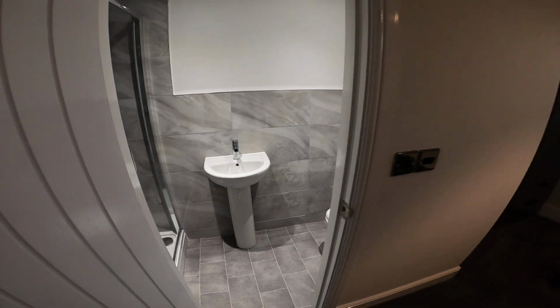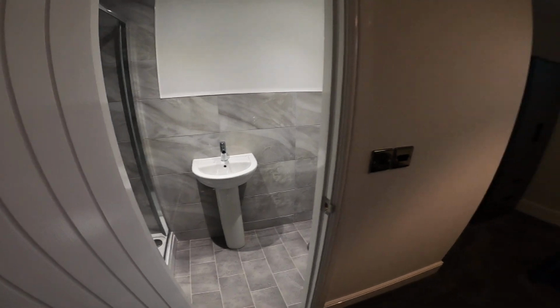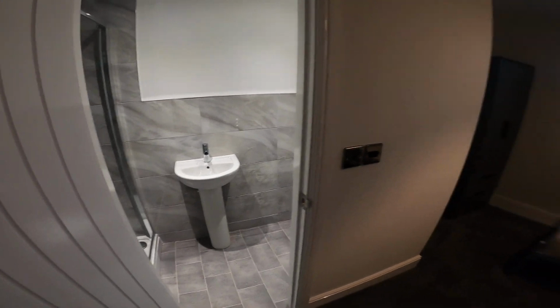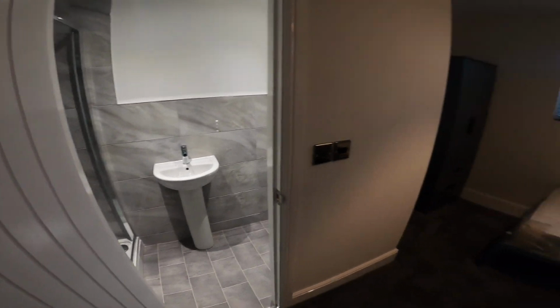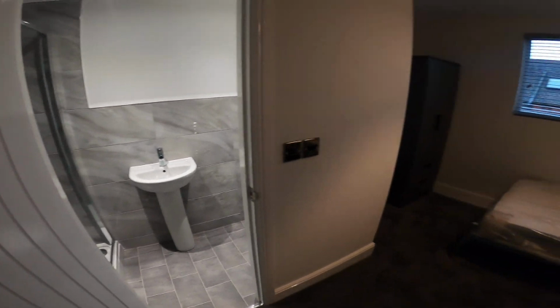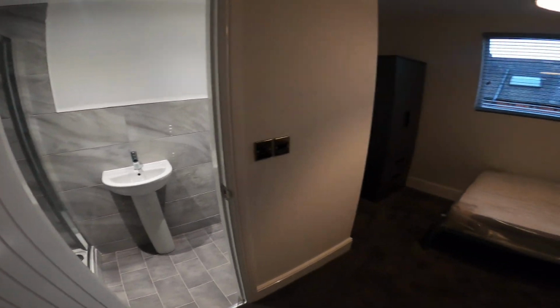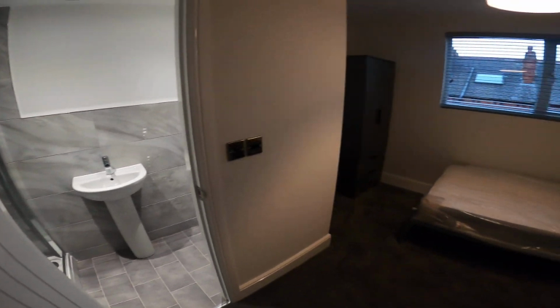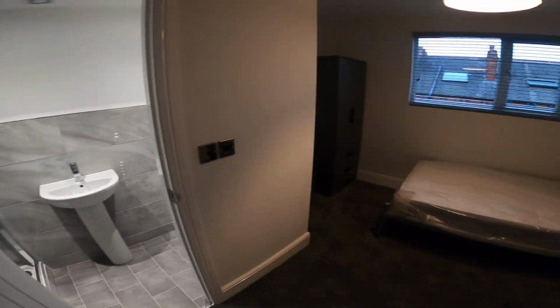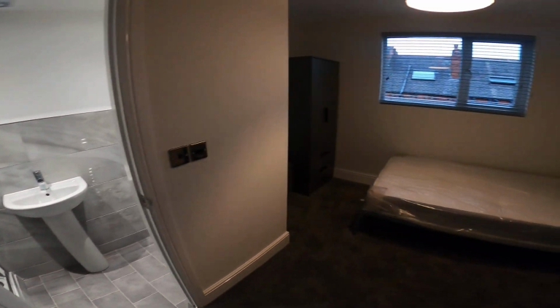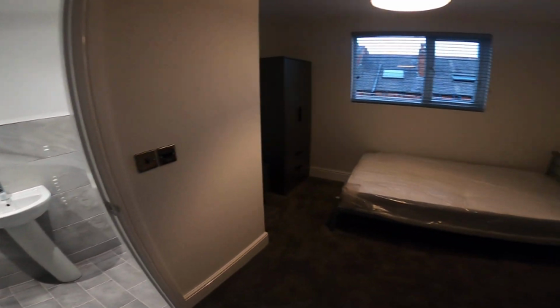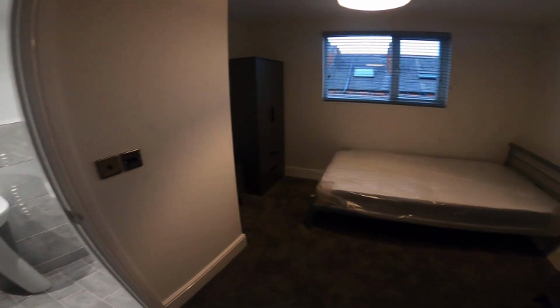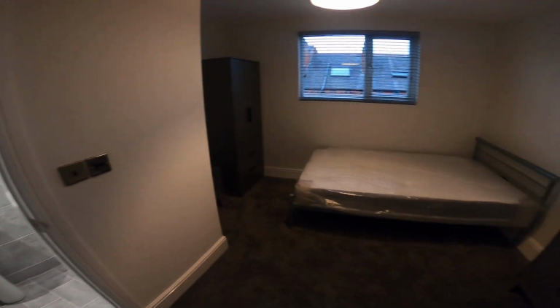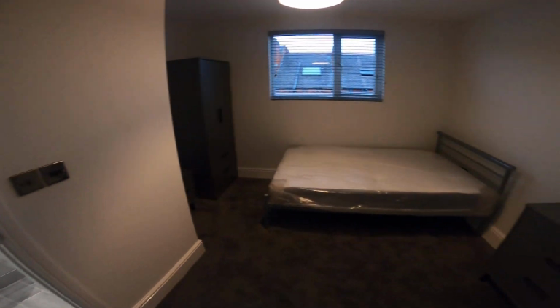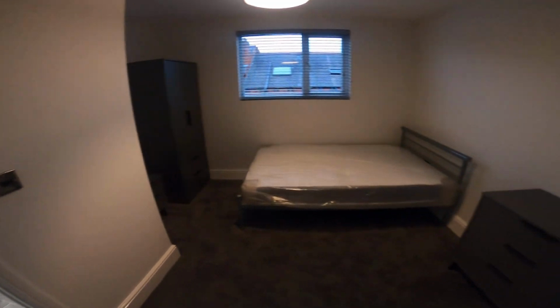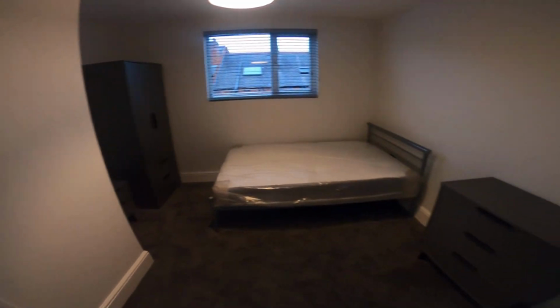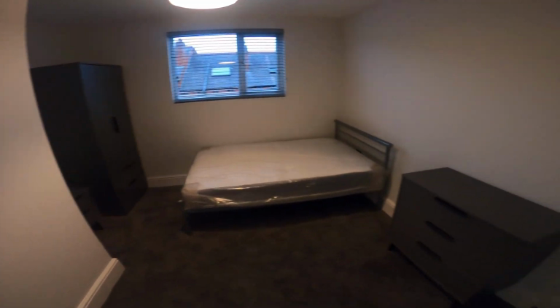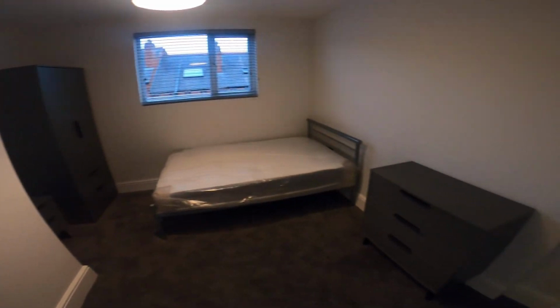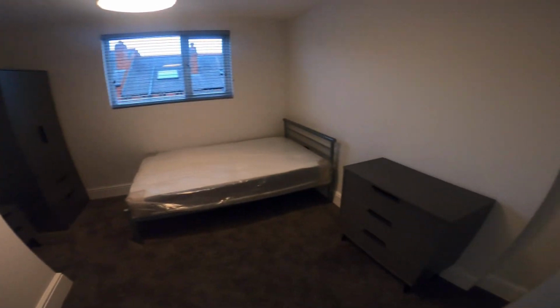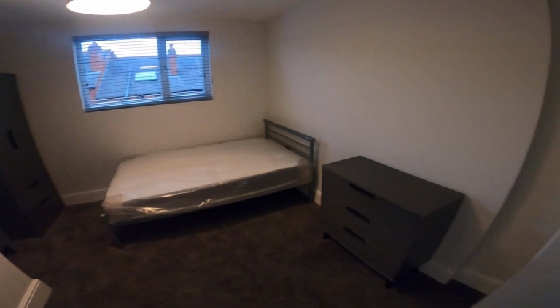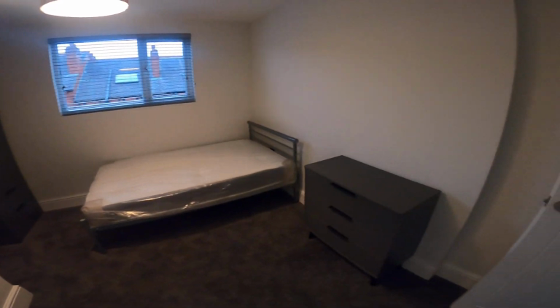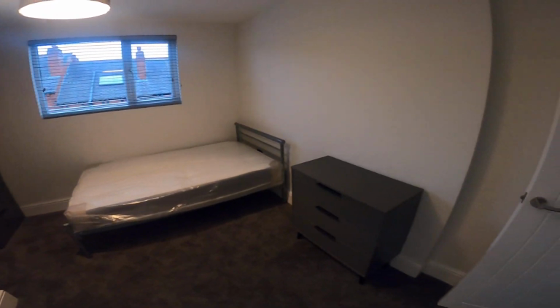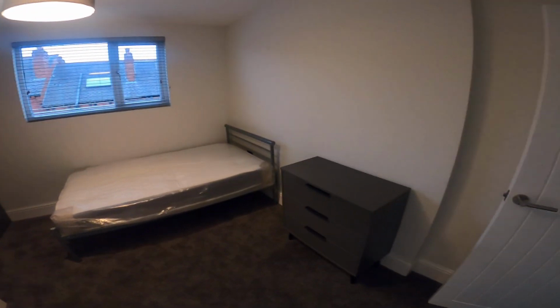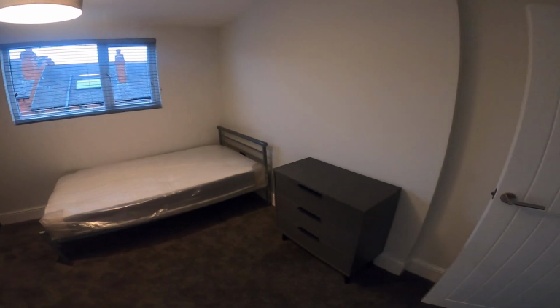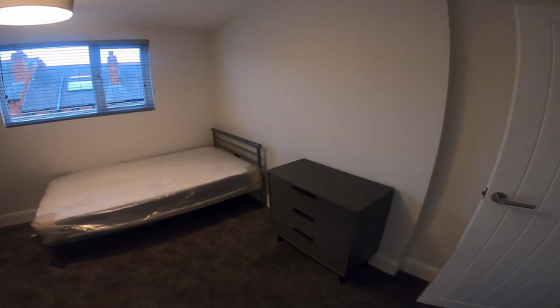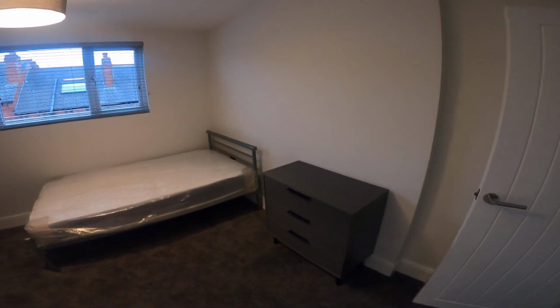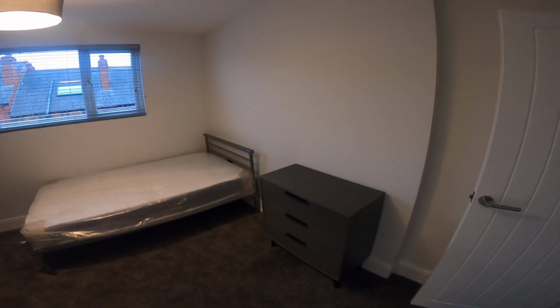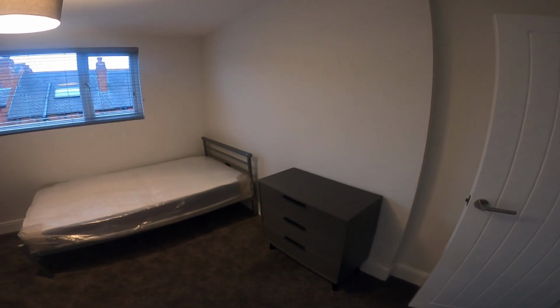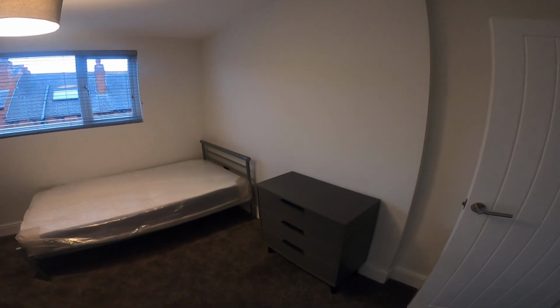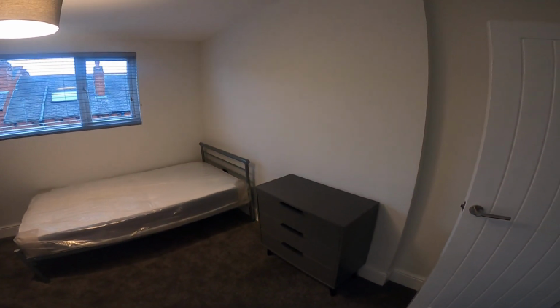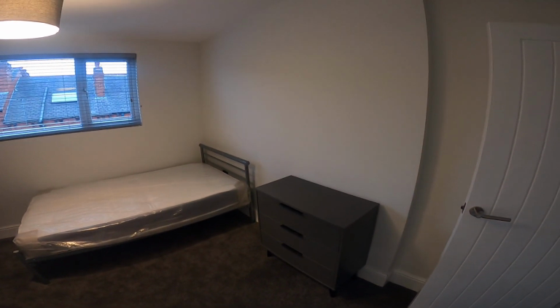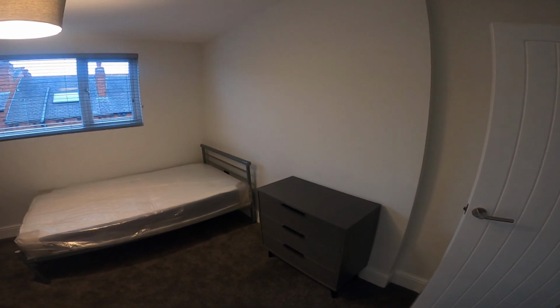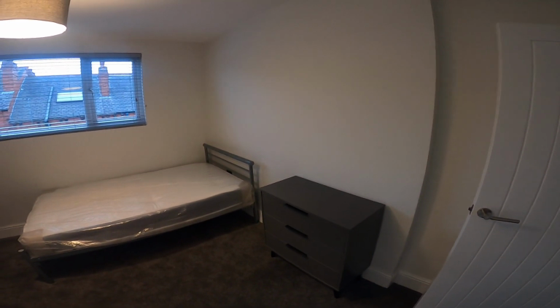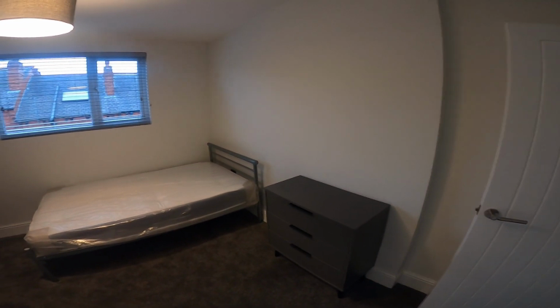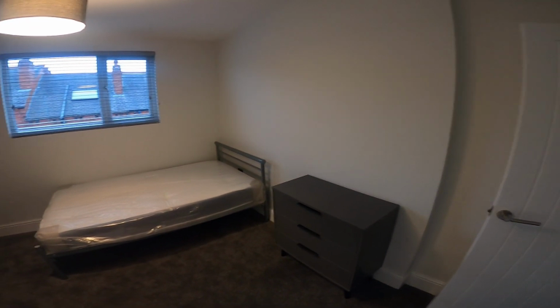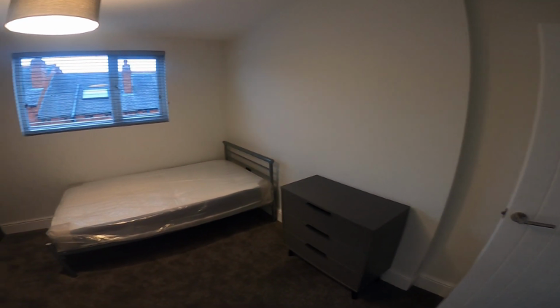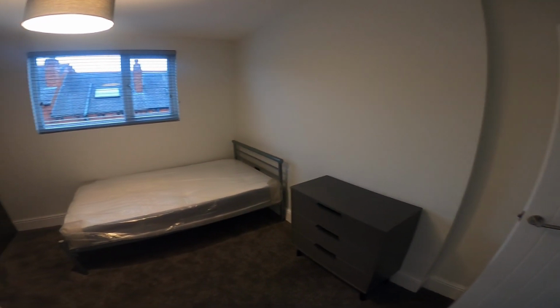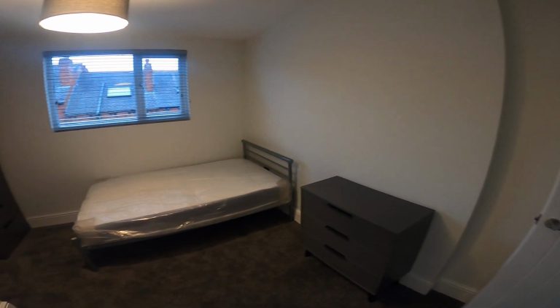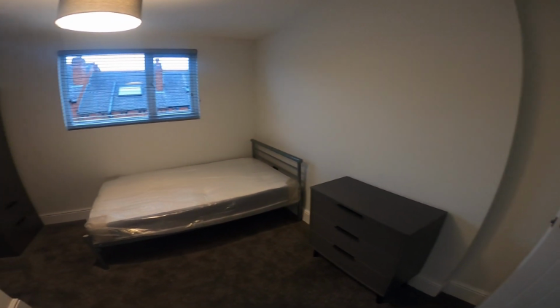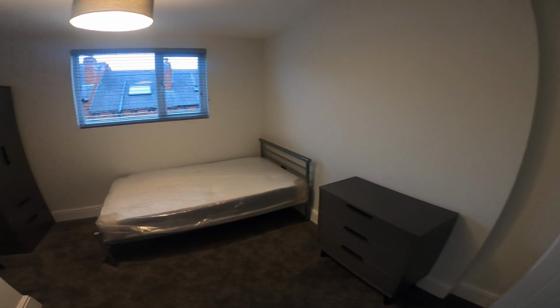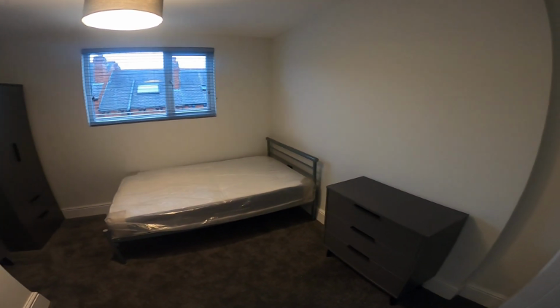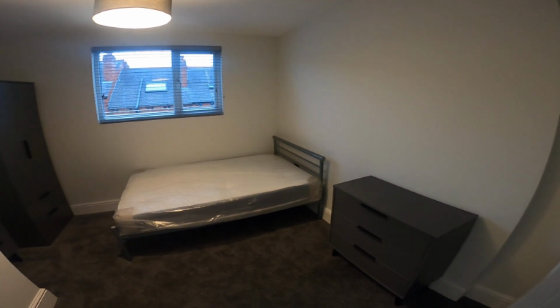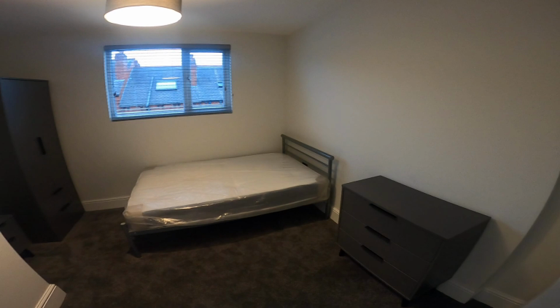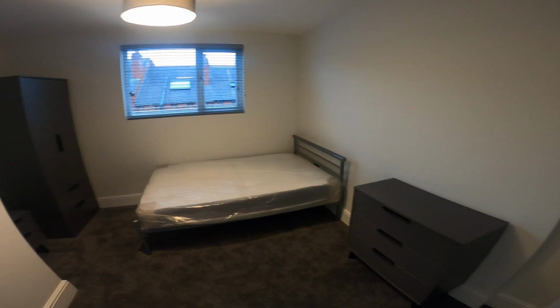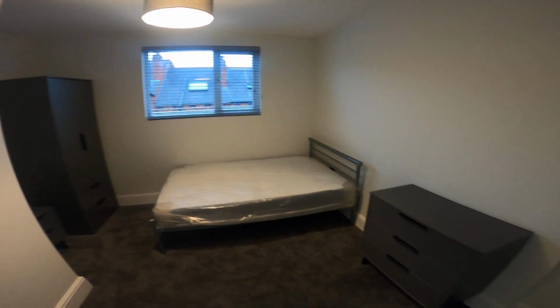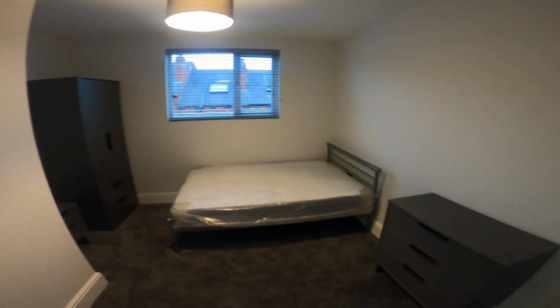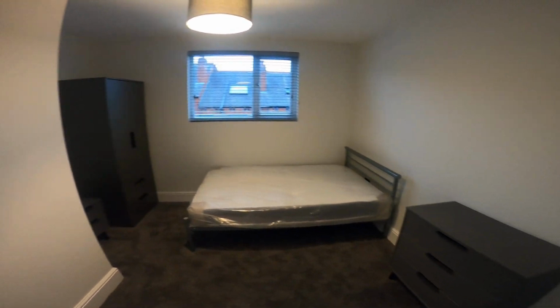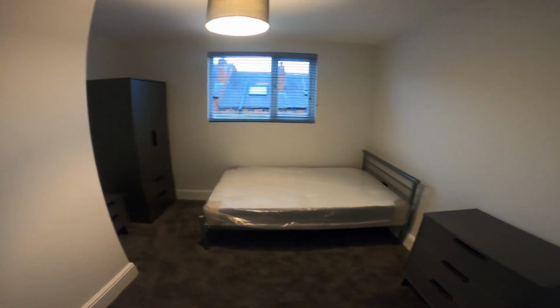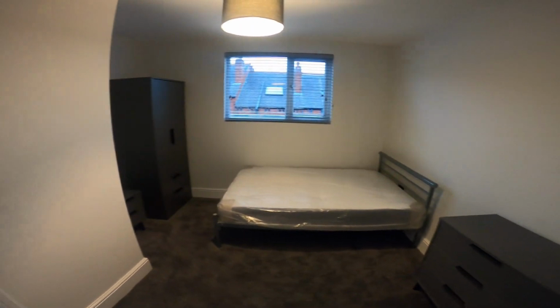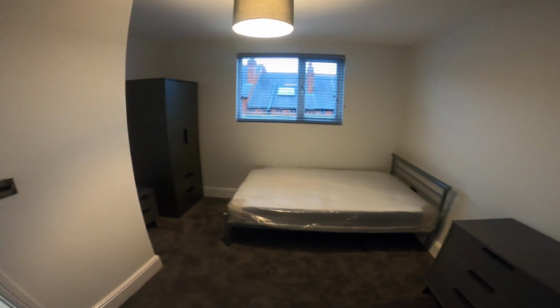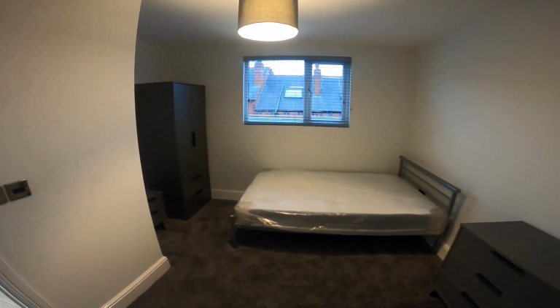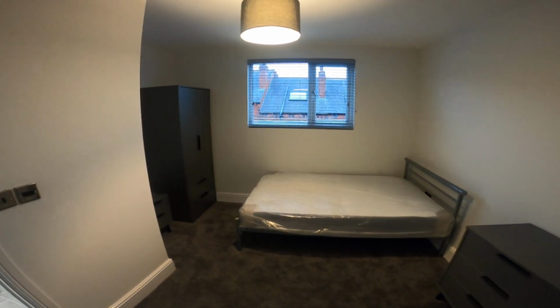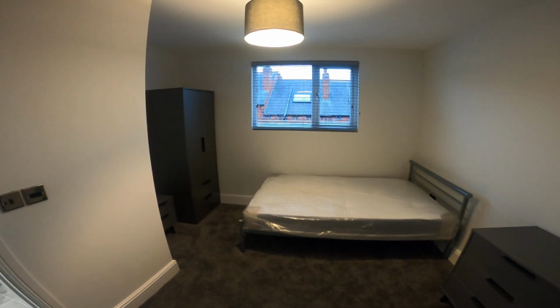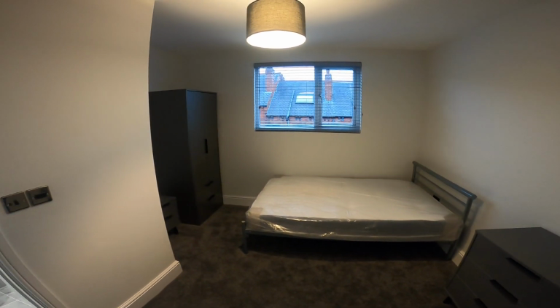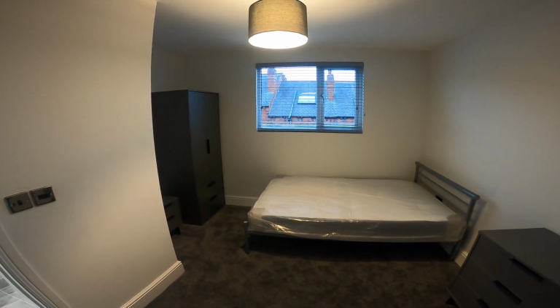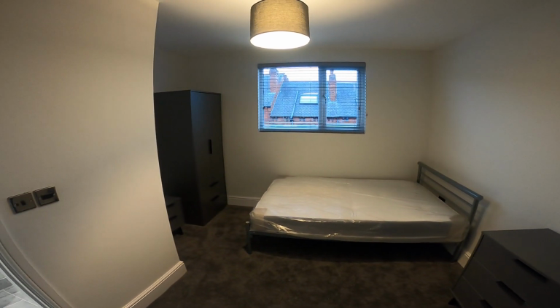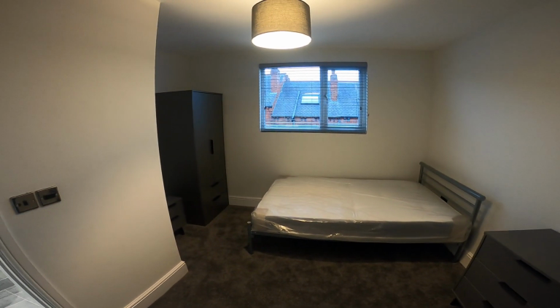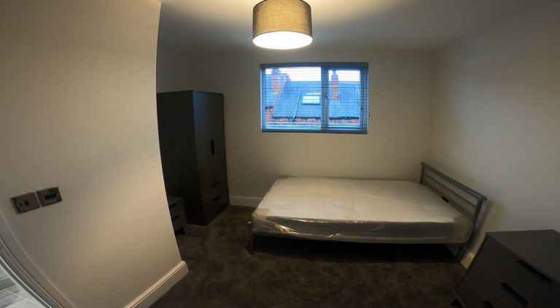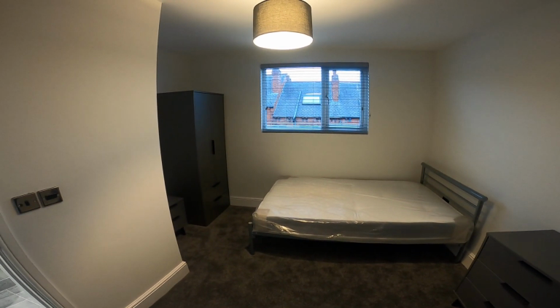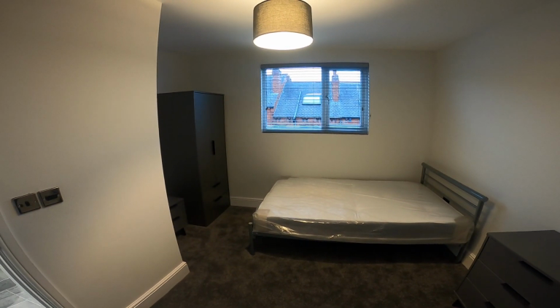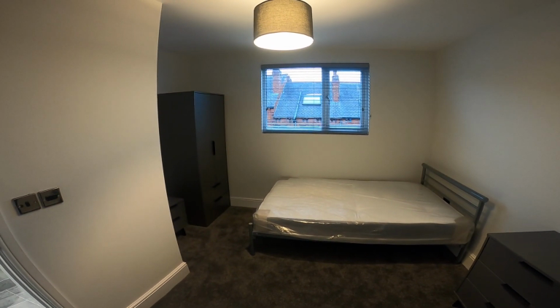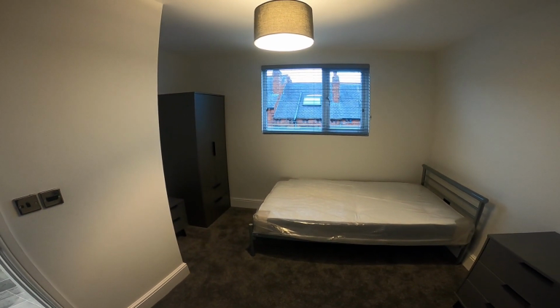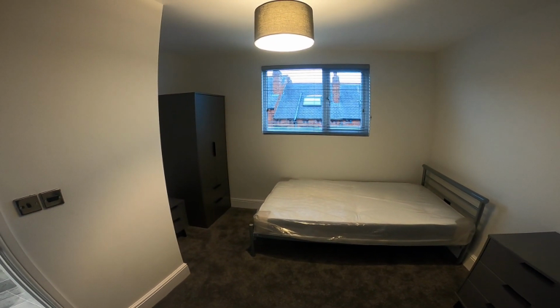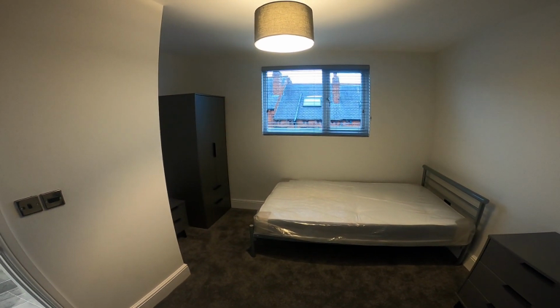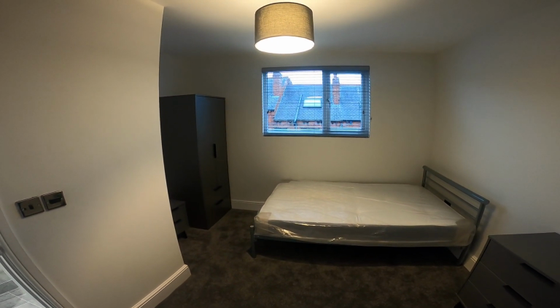So that's our six bed en suite at 16 Burship Terrace in Woodhouse. Thanks for watching.